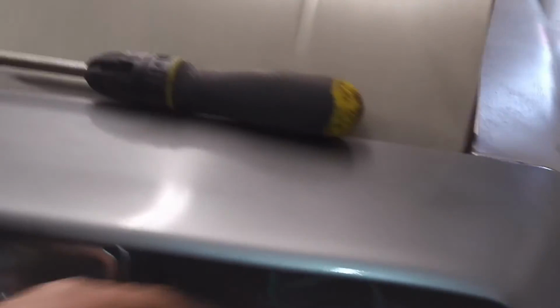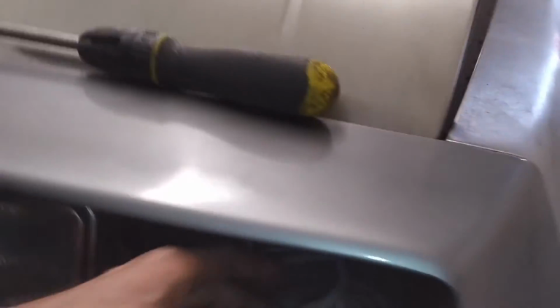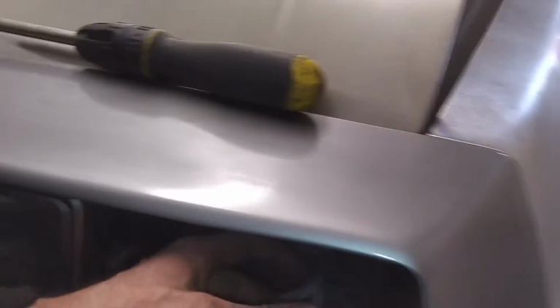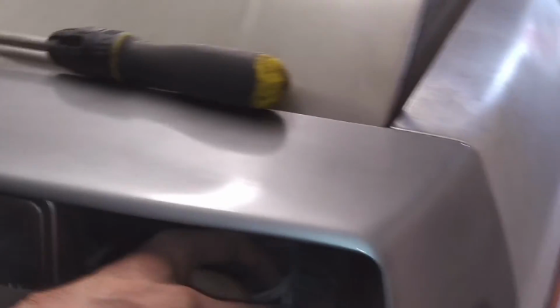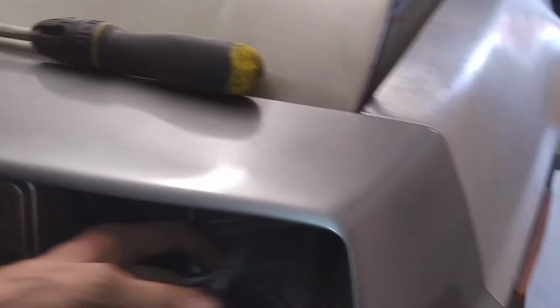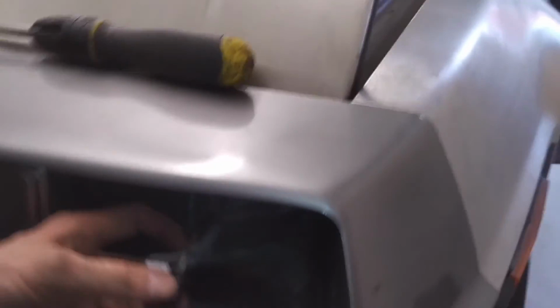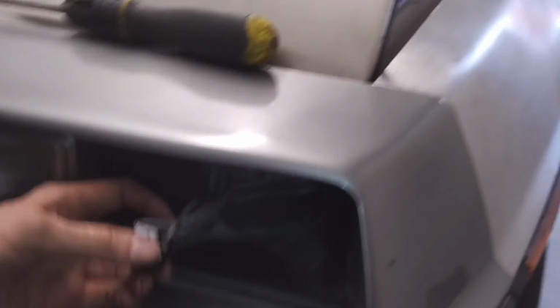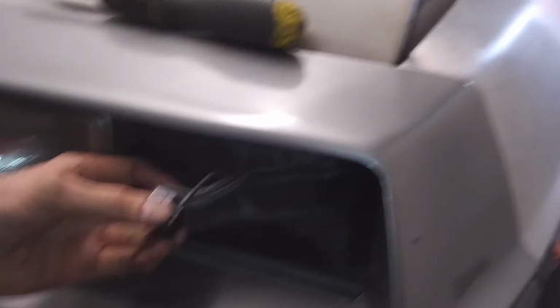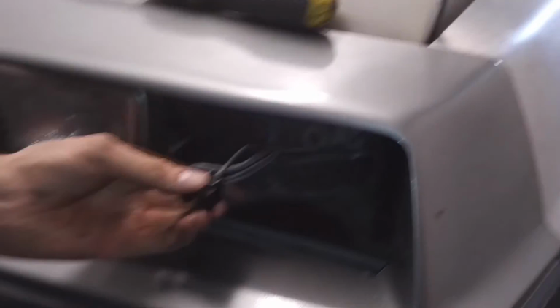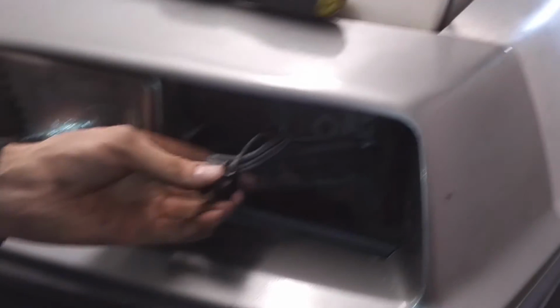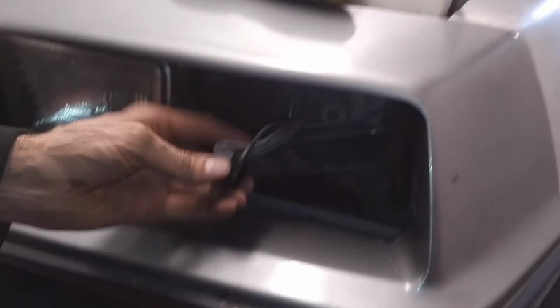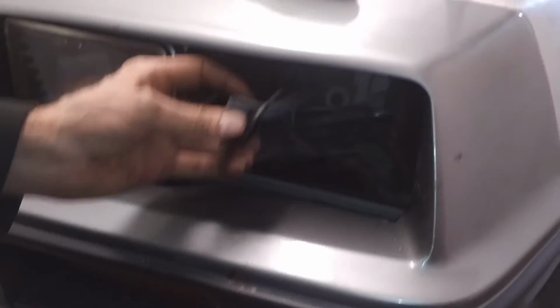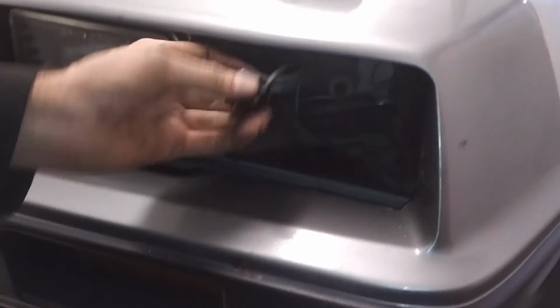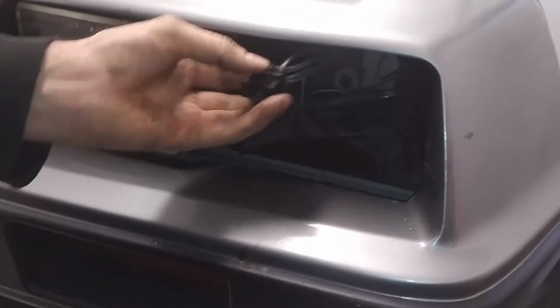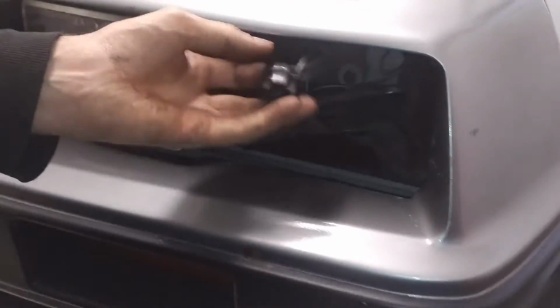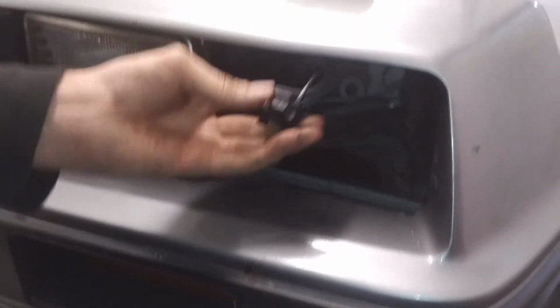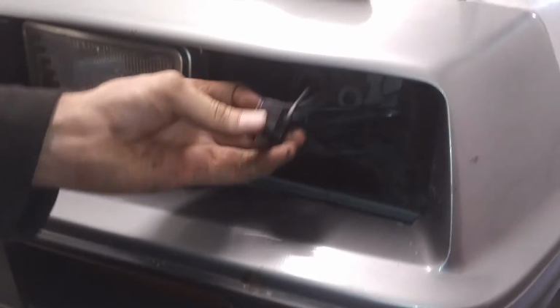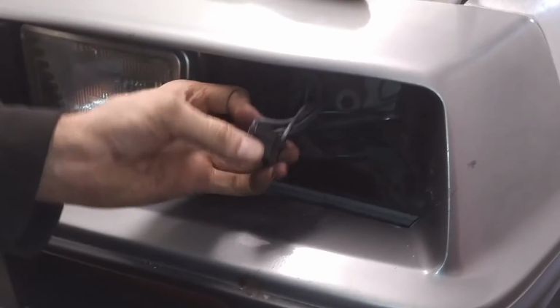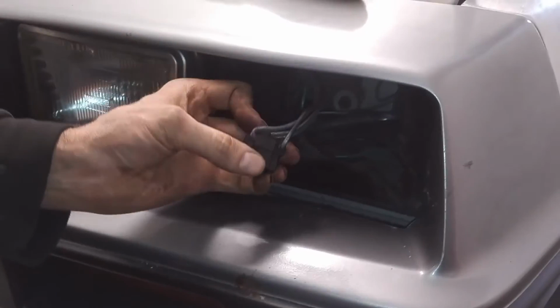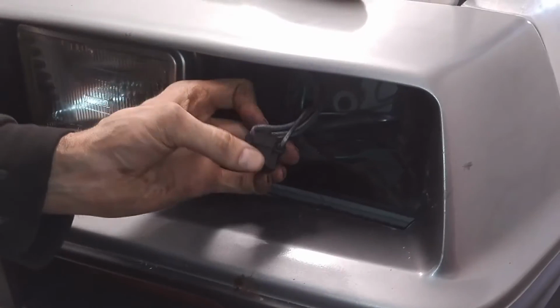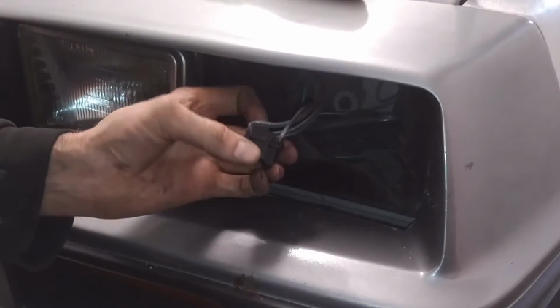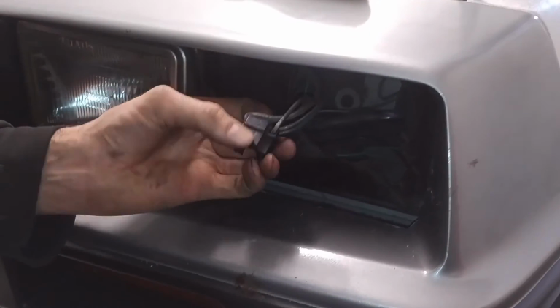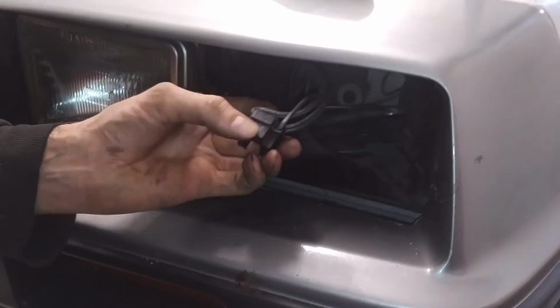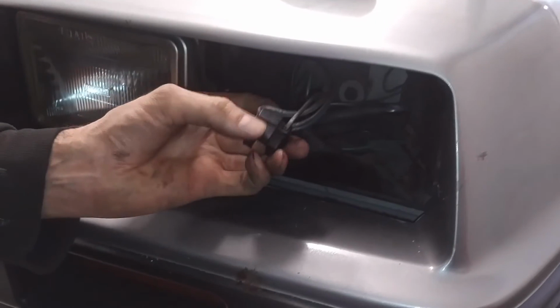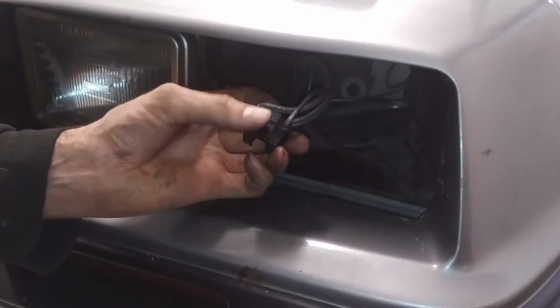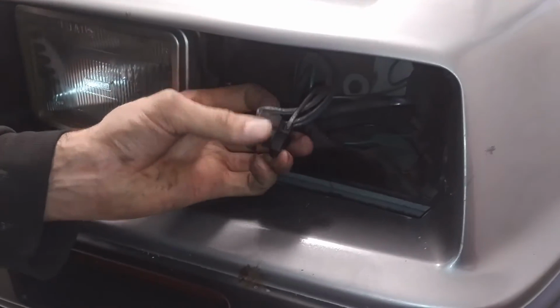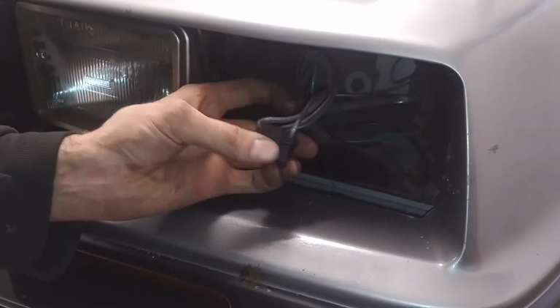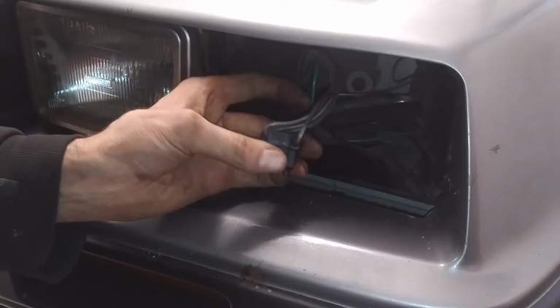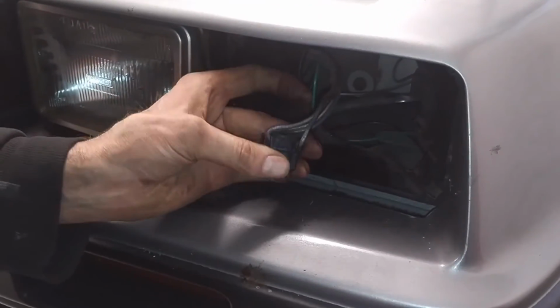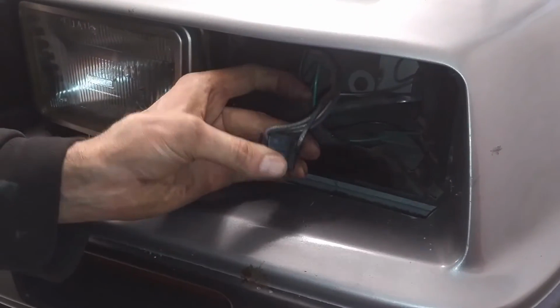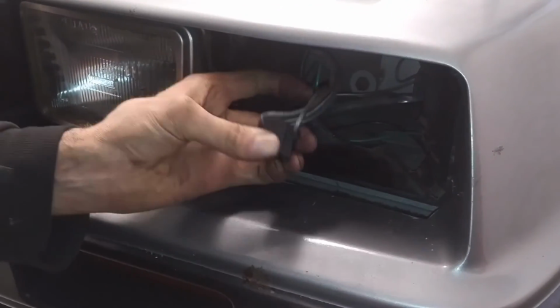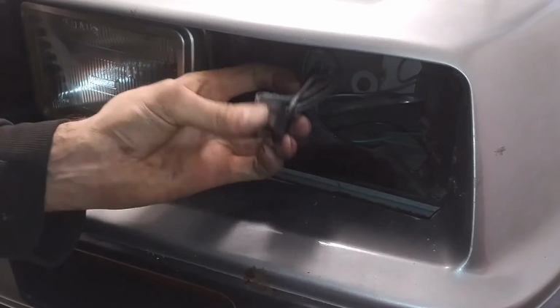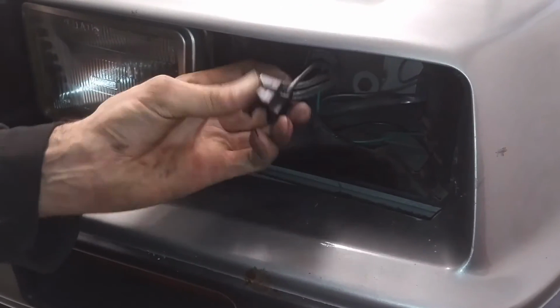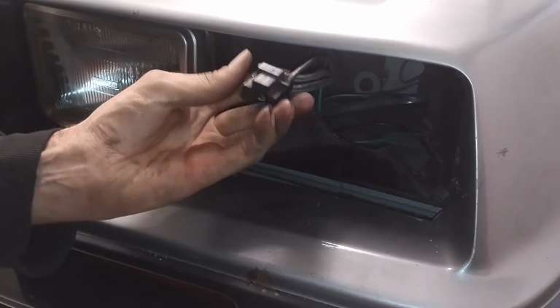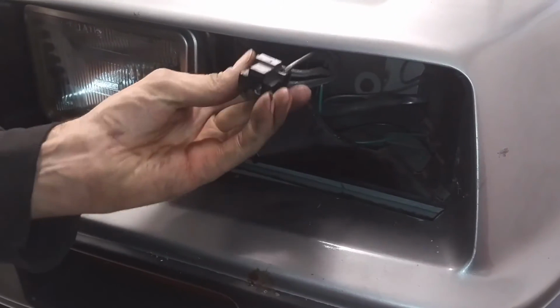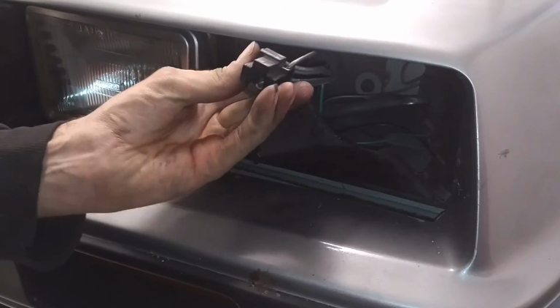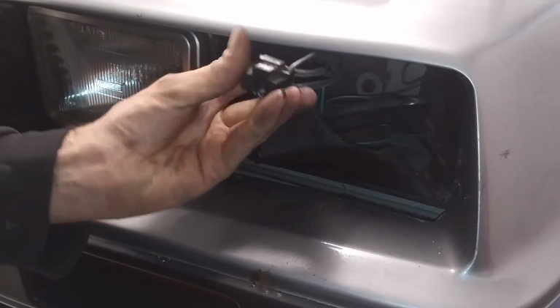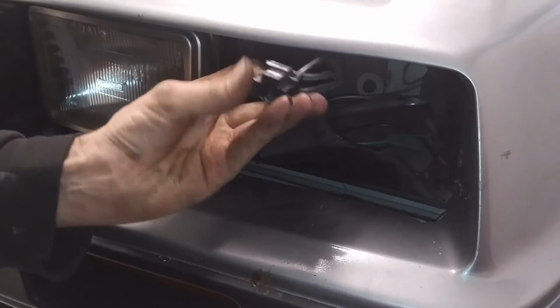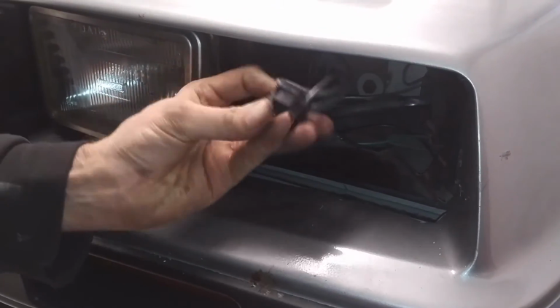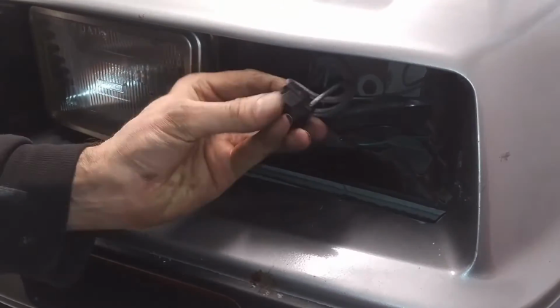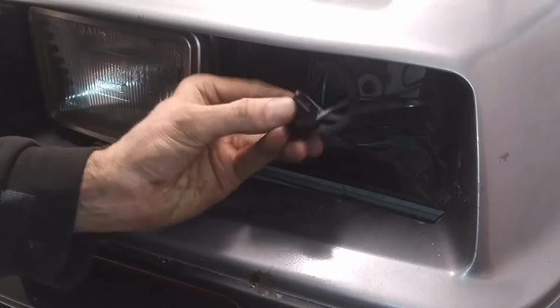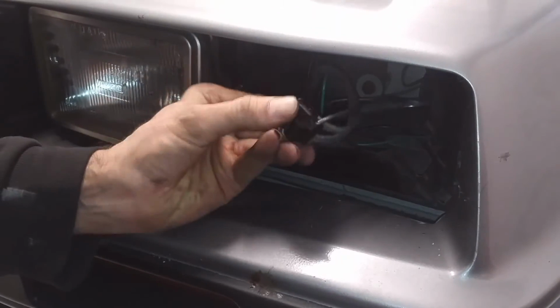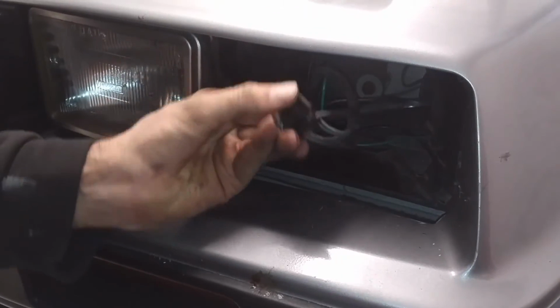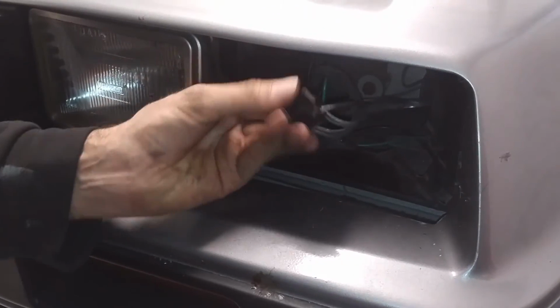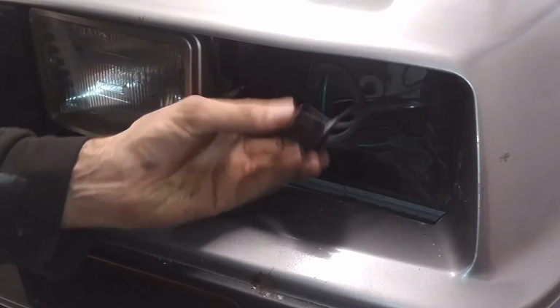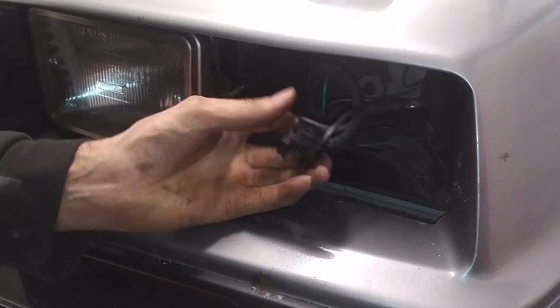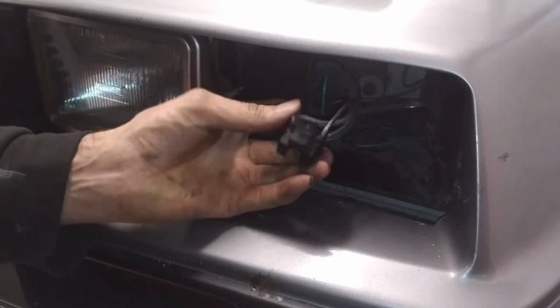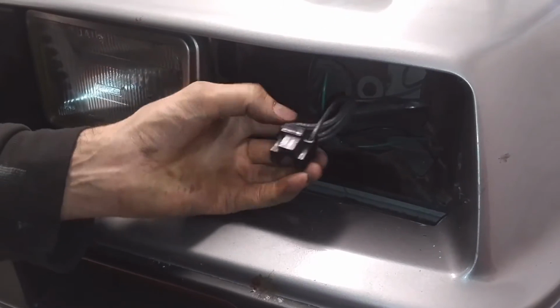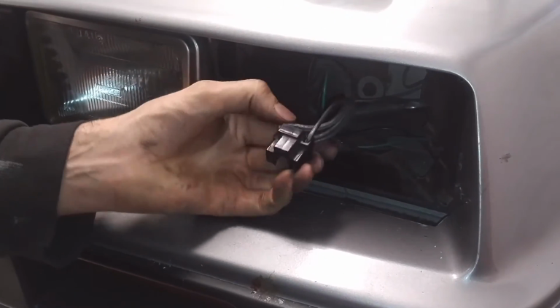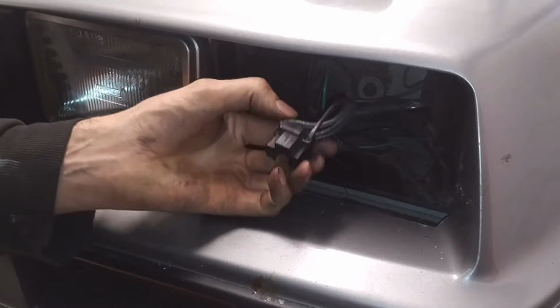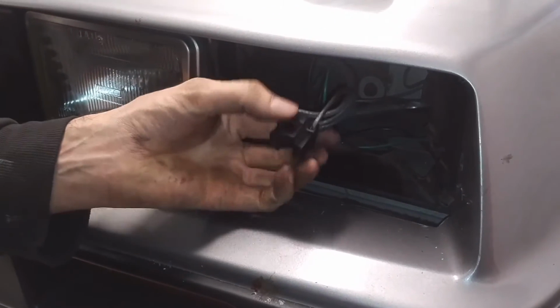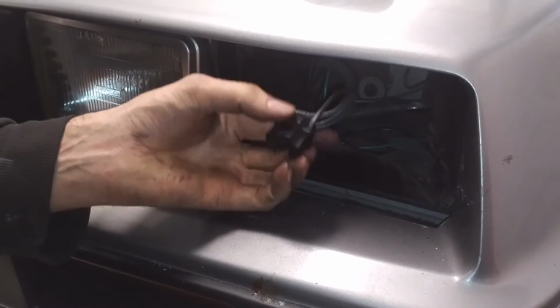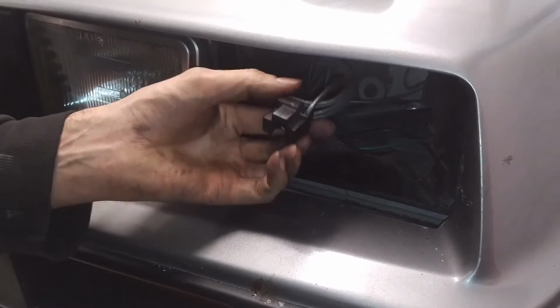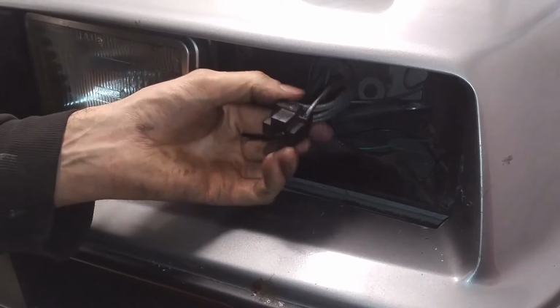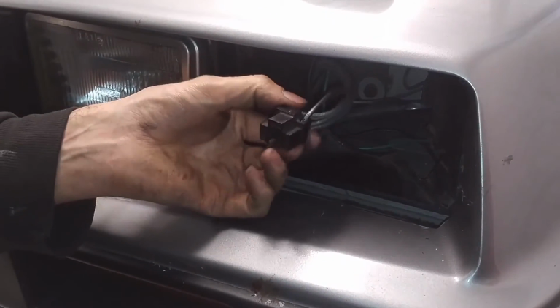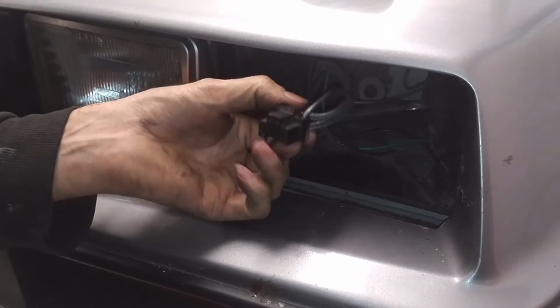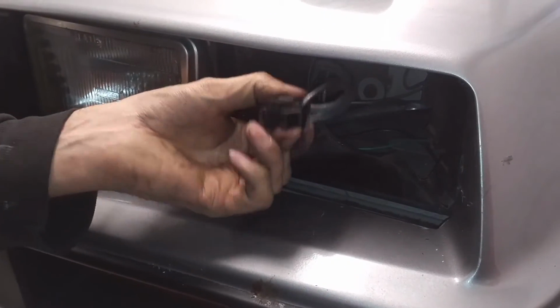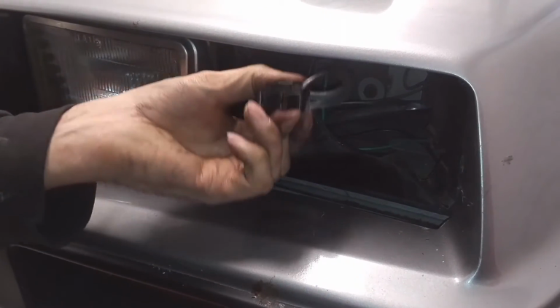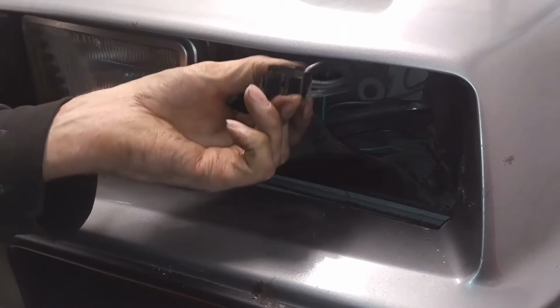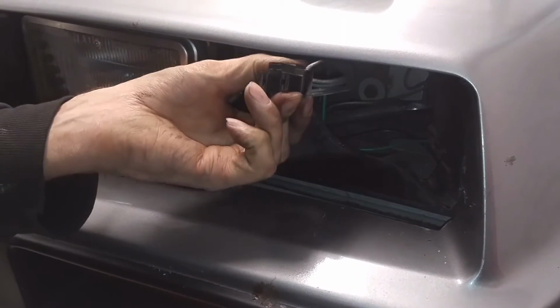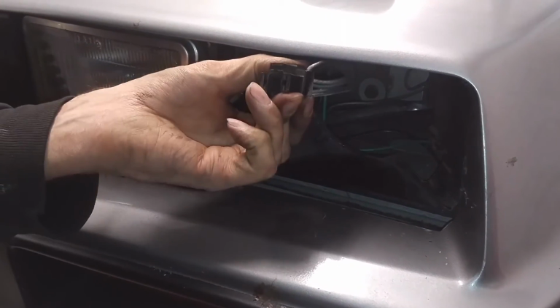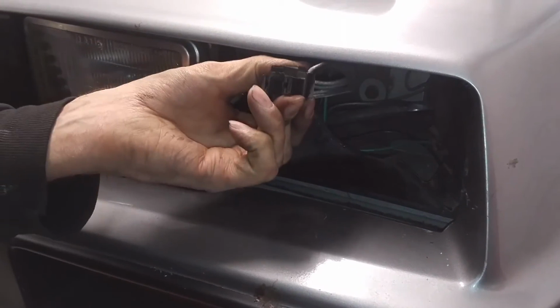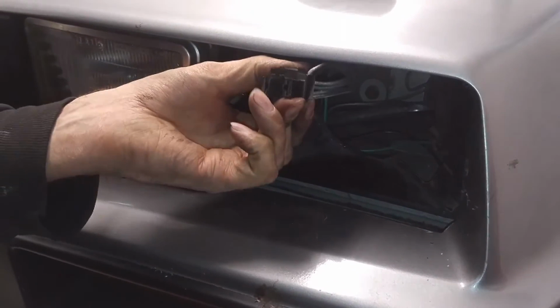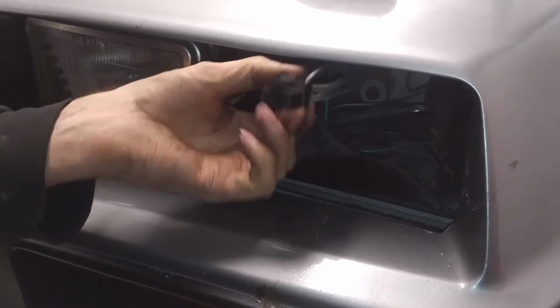This is a car that's been in the UK for about five years and has never had its headlights rewired, and that is not an uncommon story.